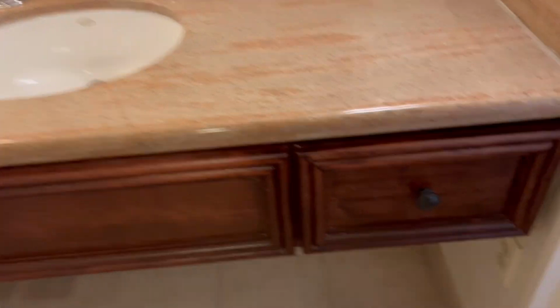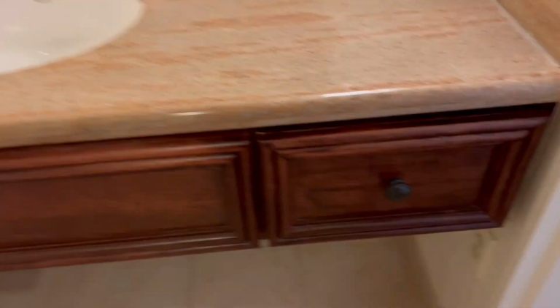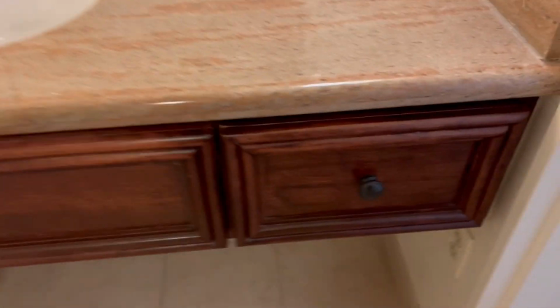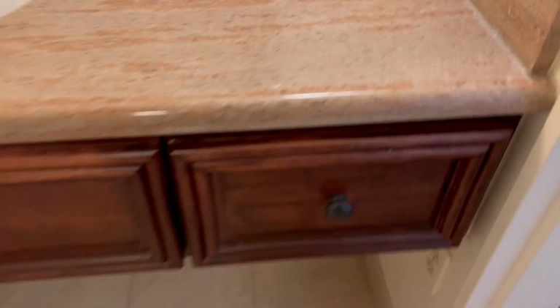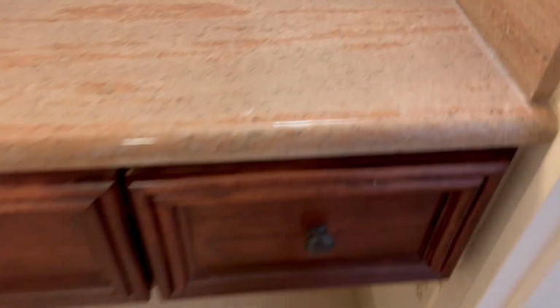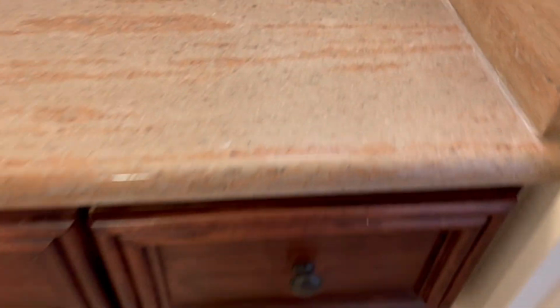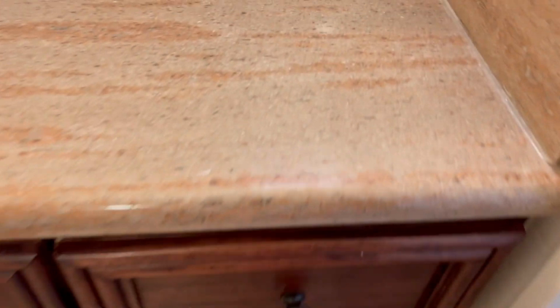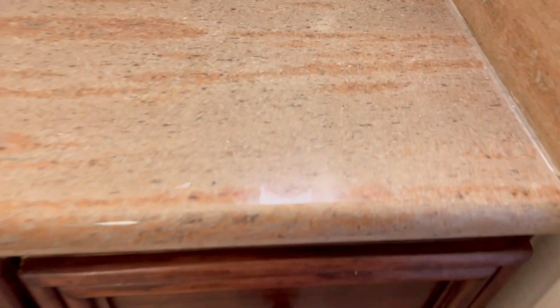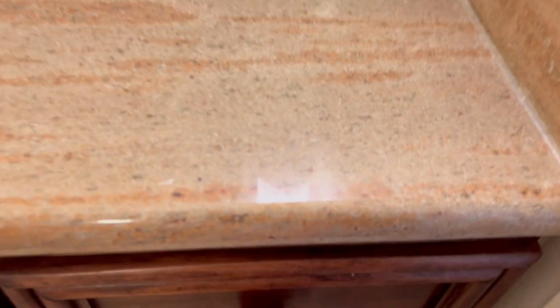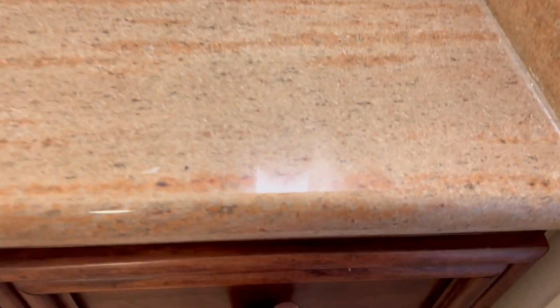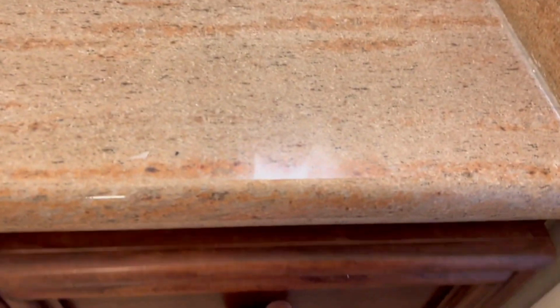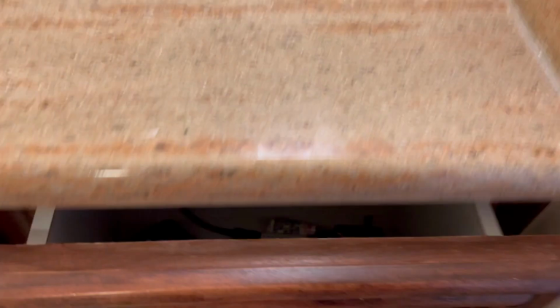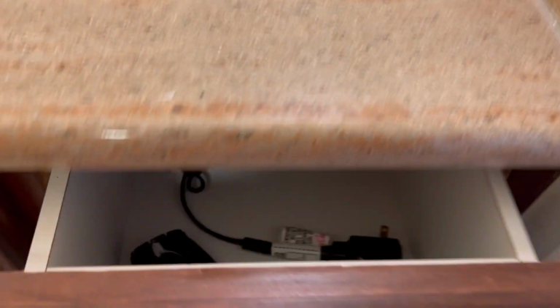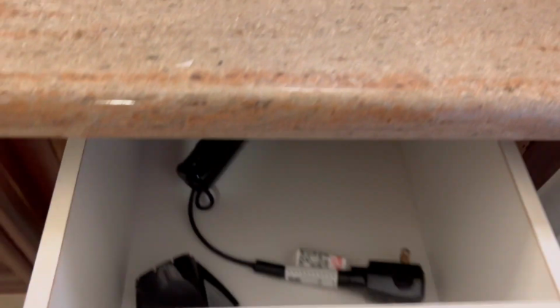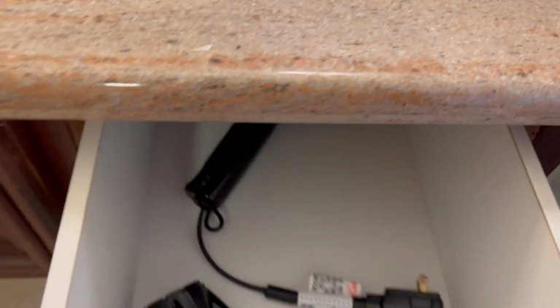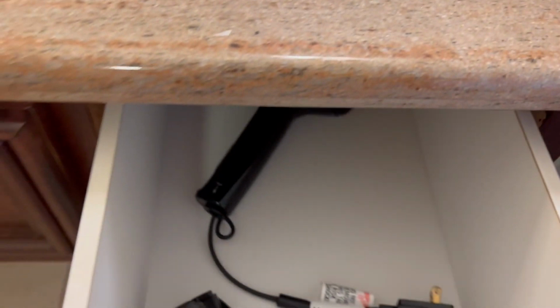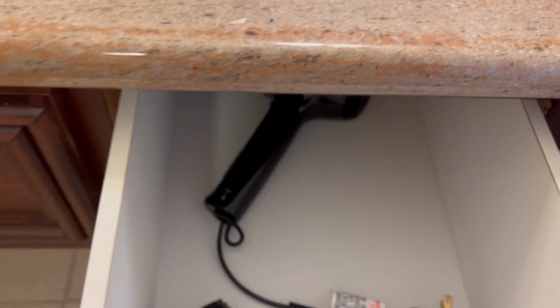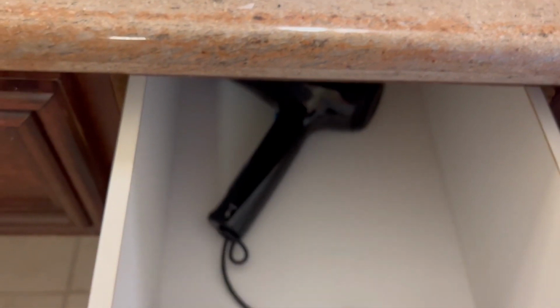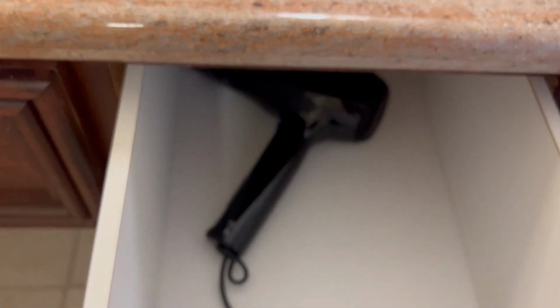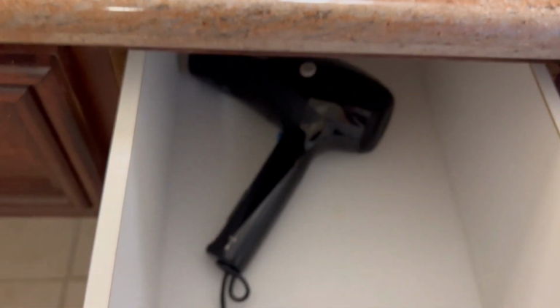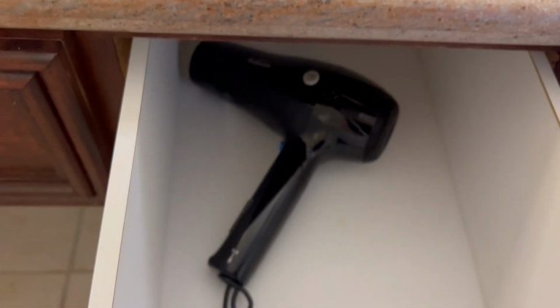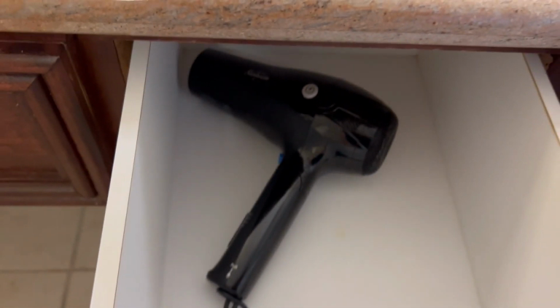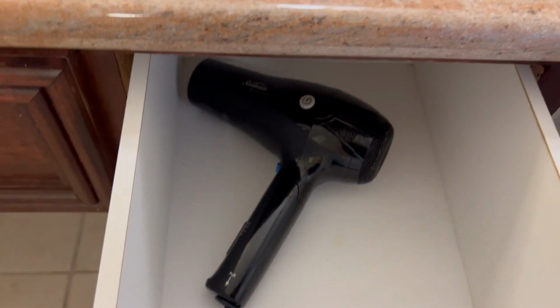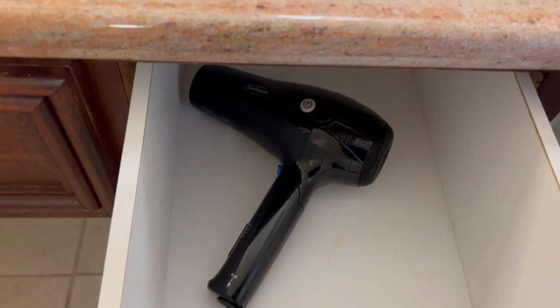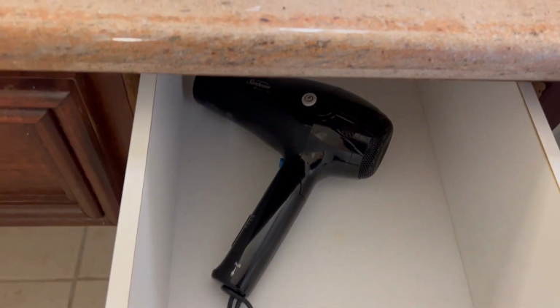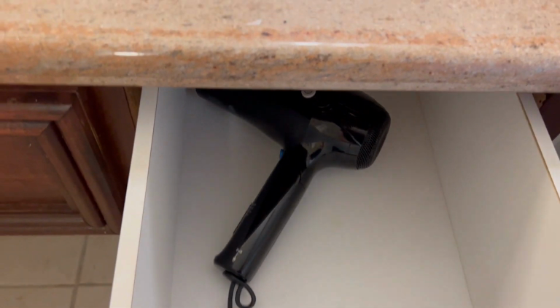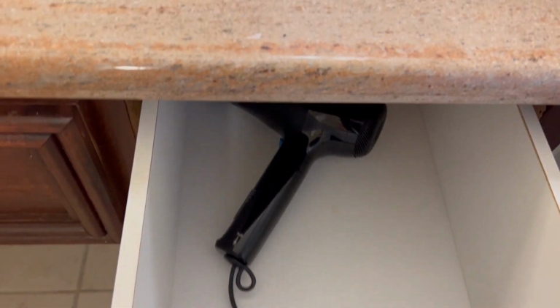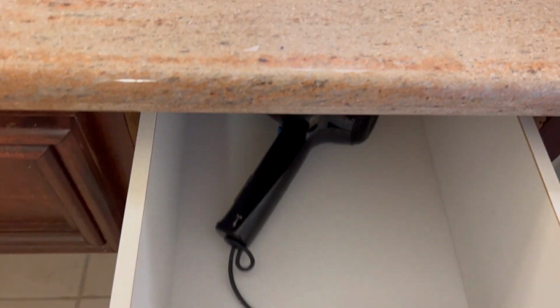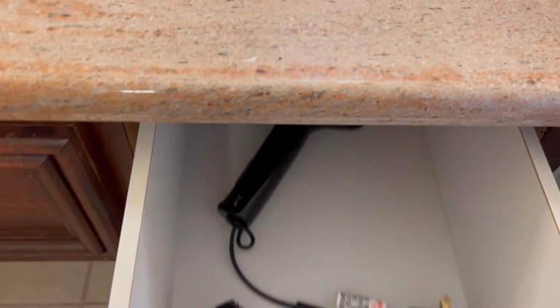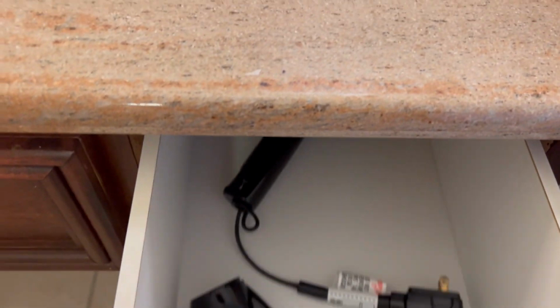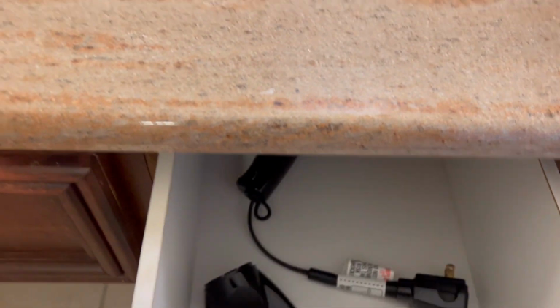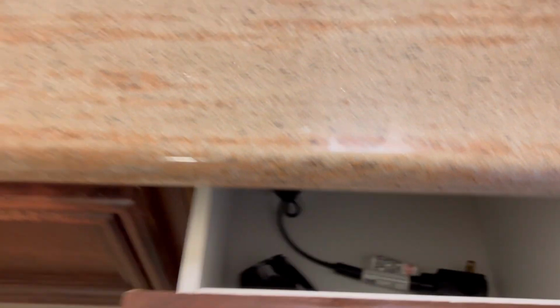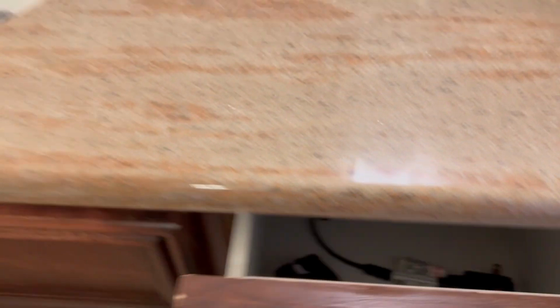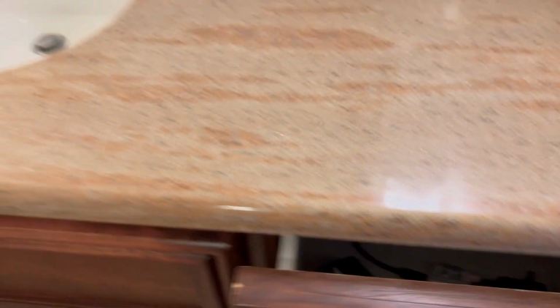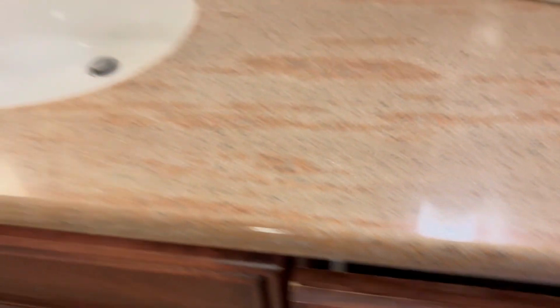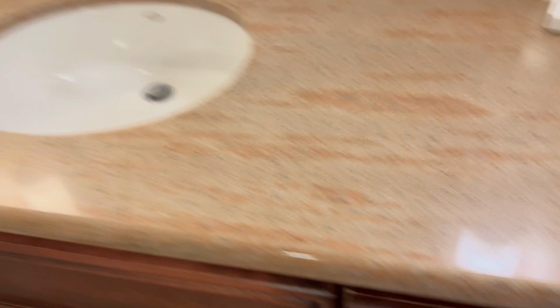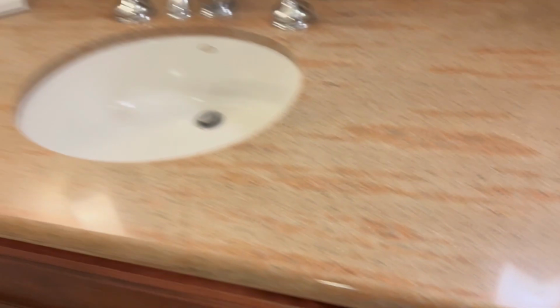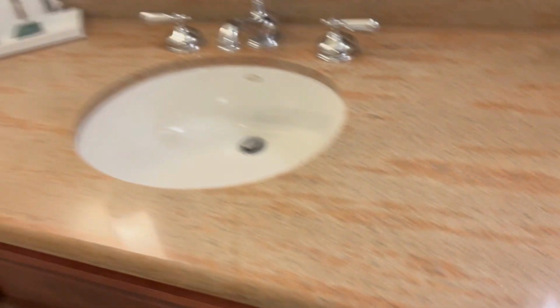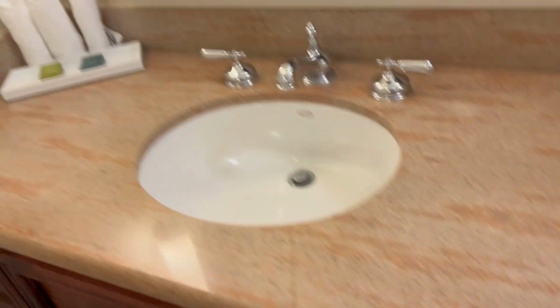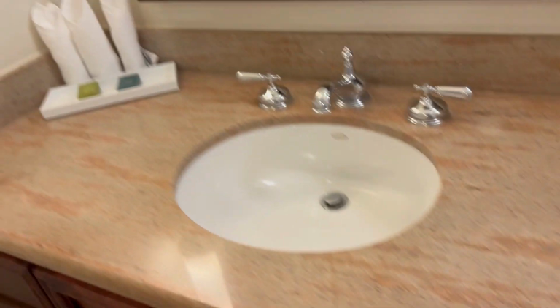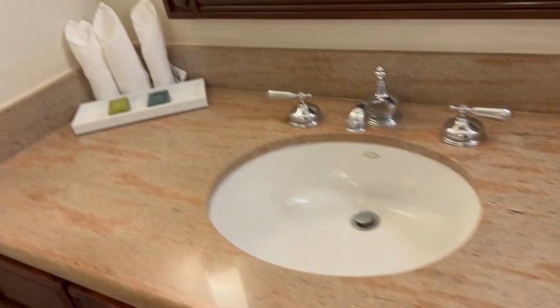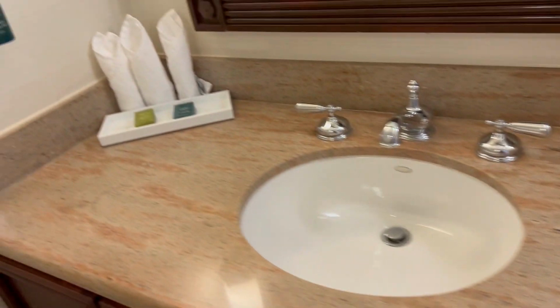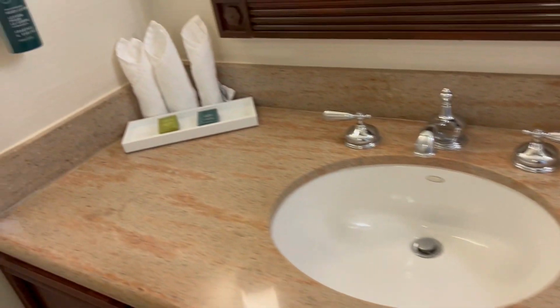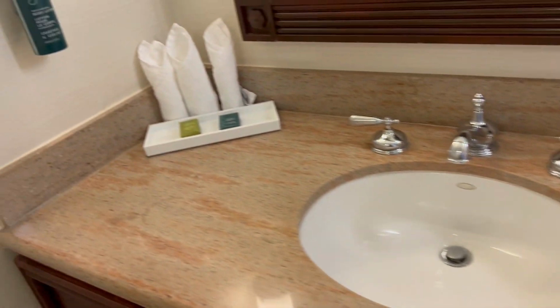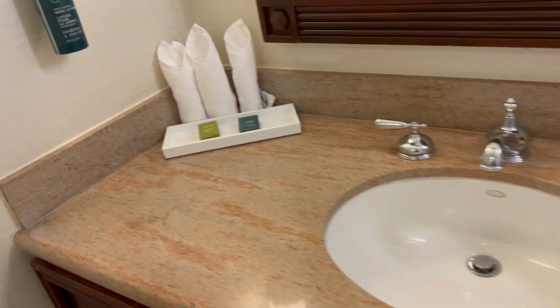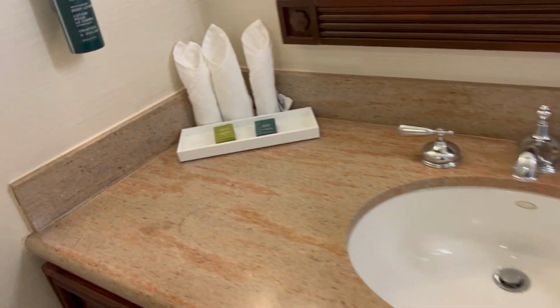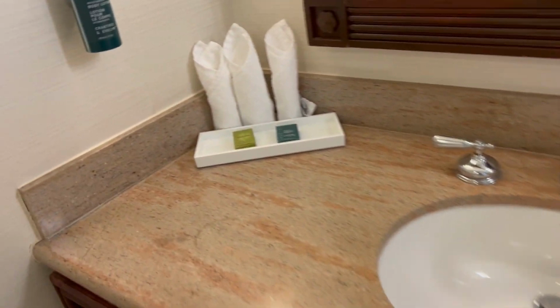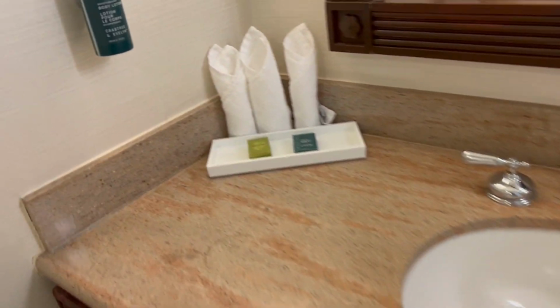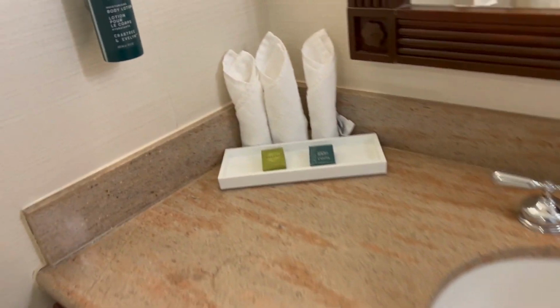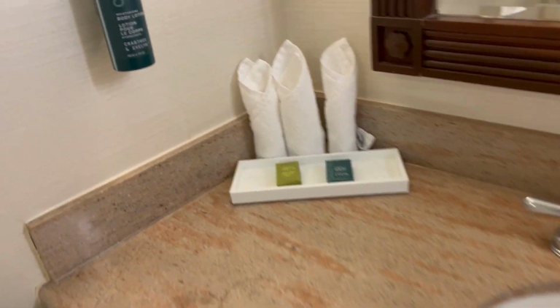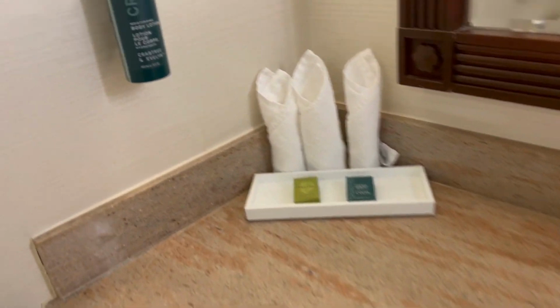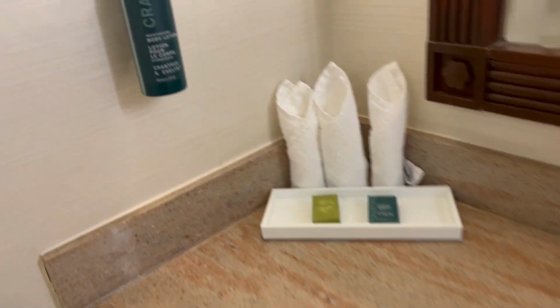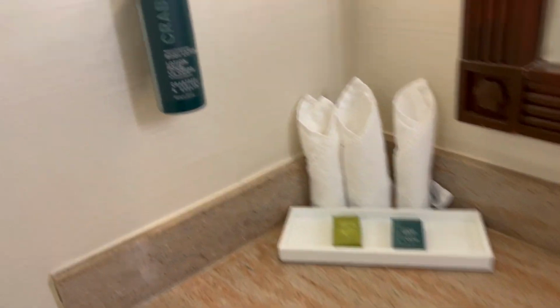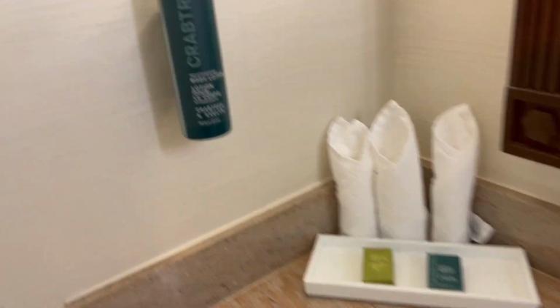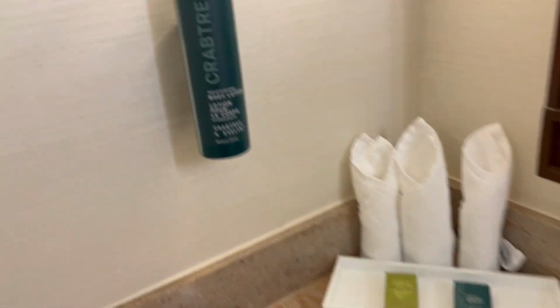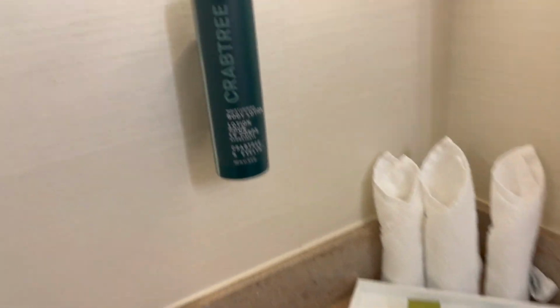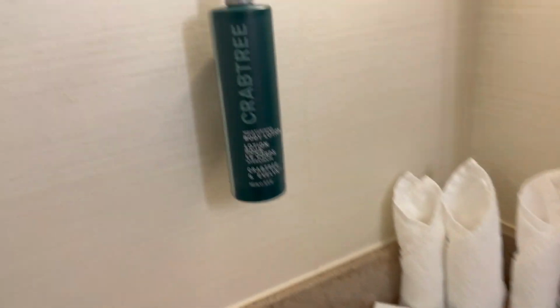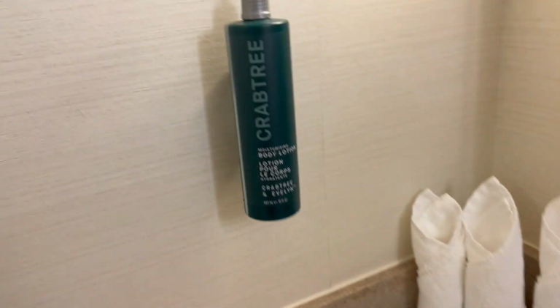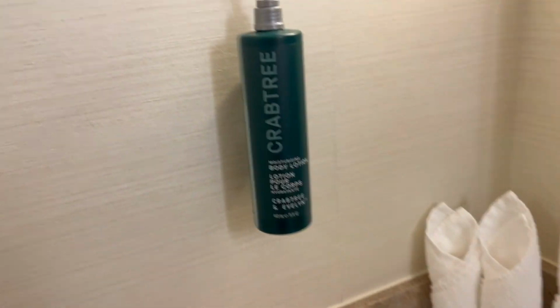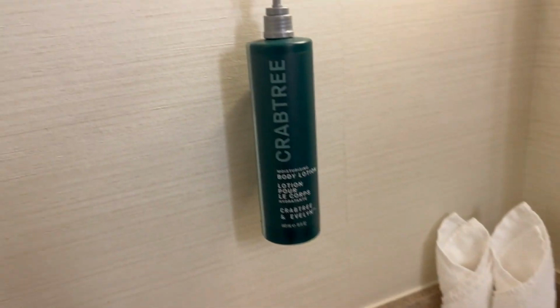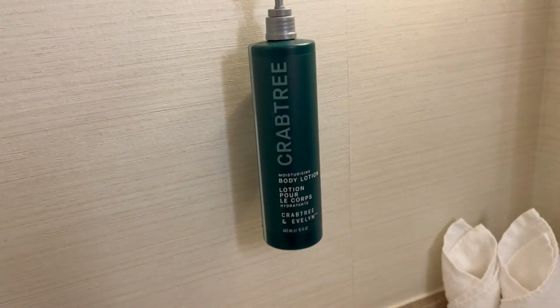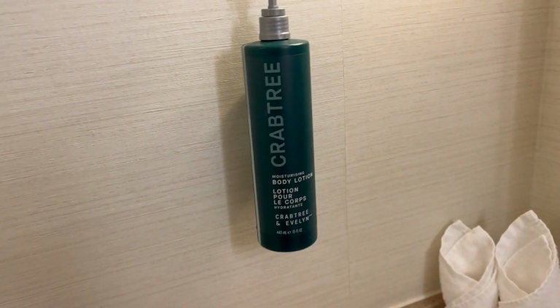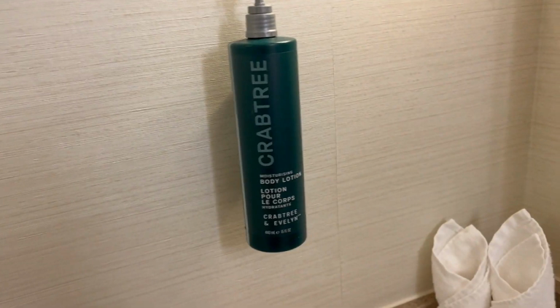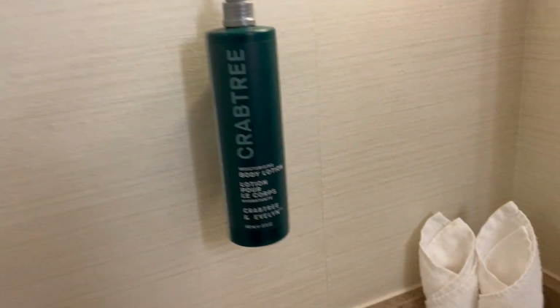It looks like they might have one drawer. Oh, that's where the hairdryer is. And body lotion.